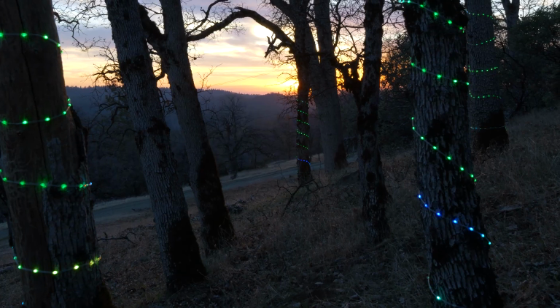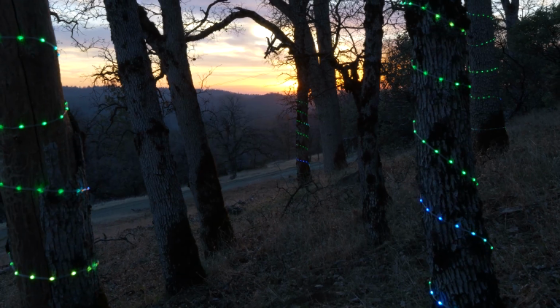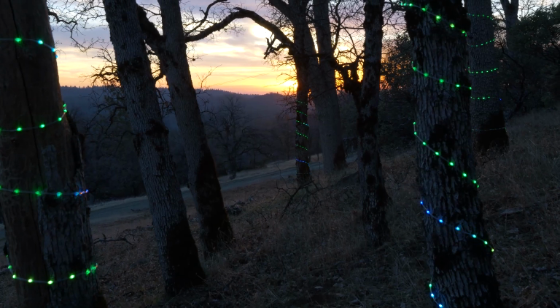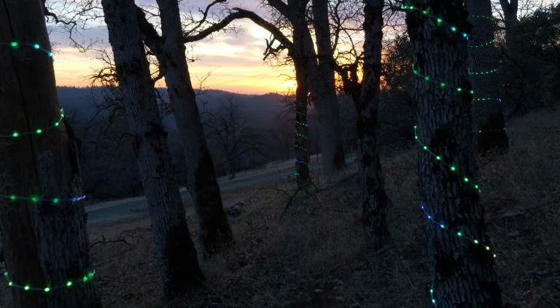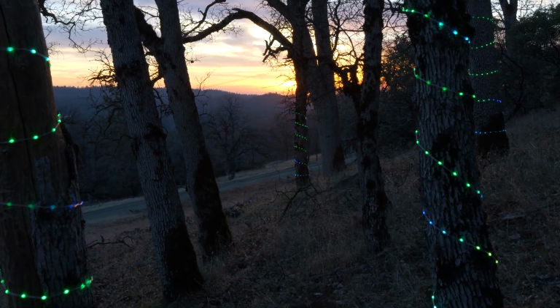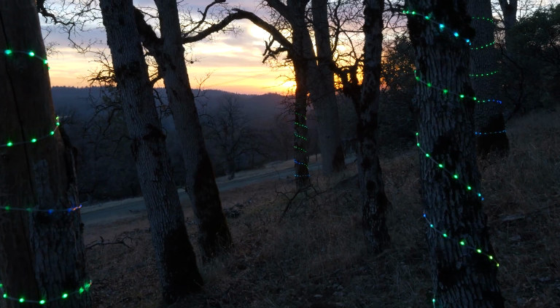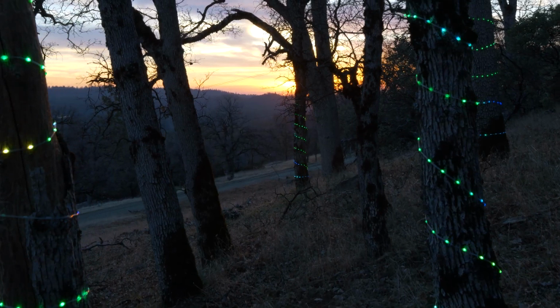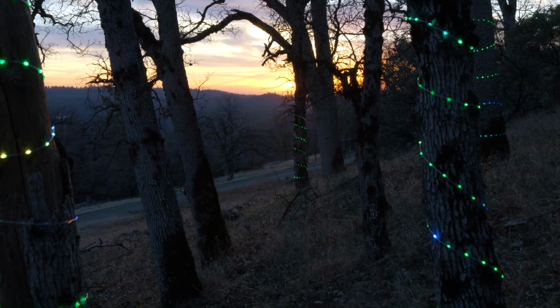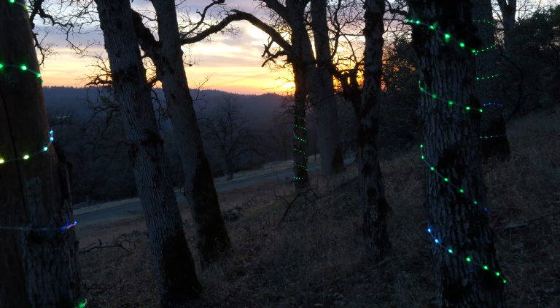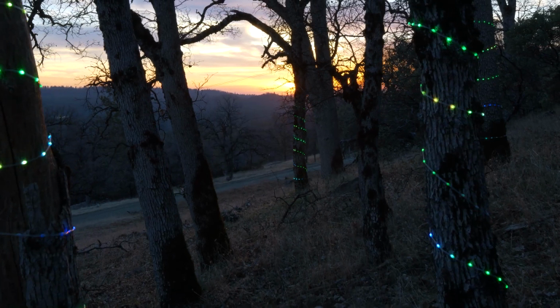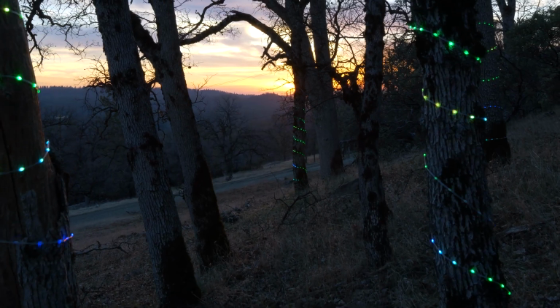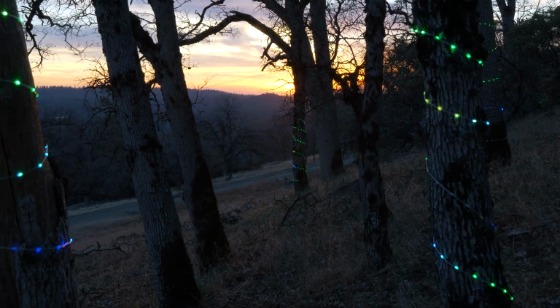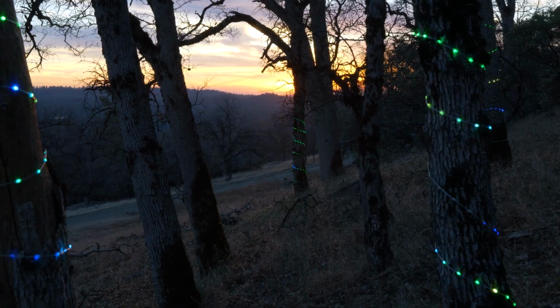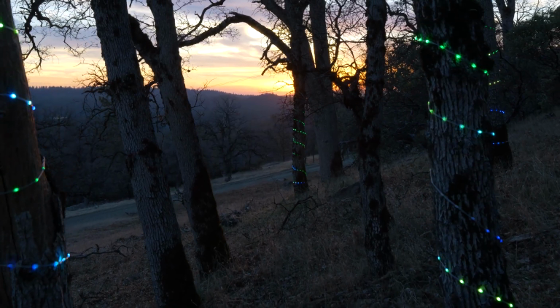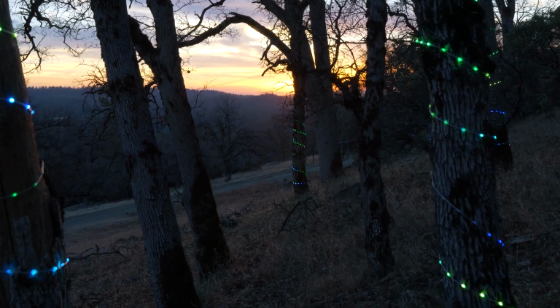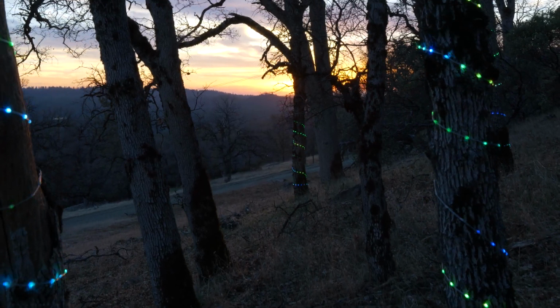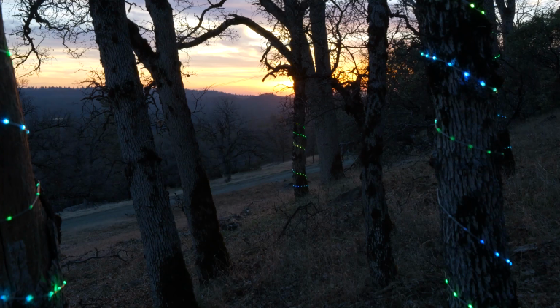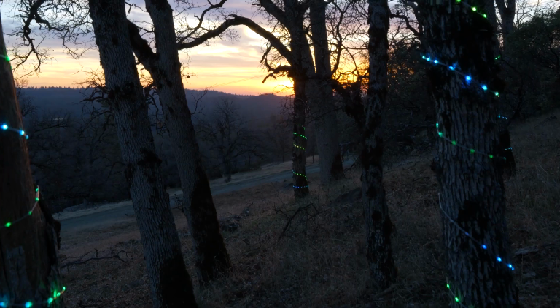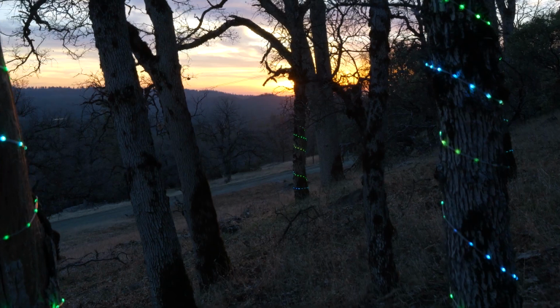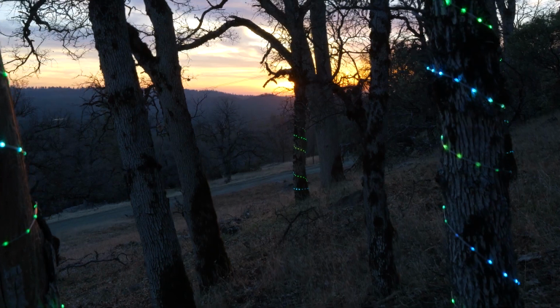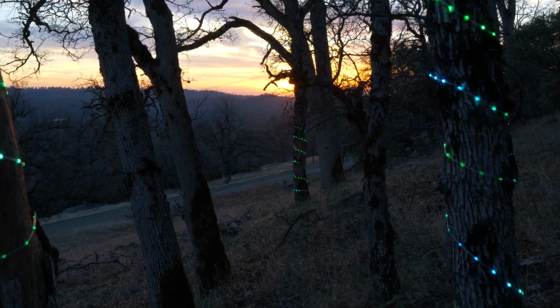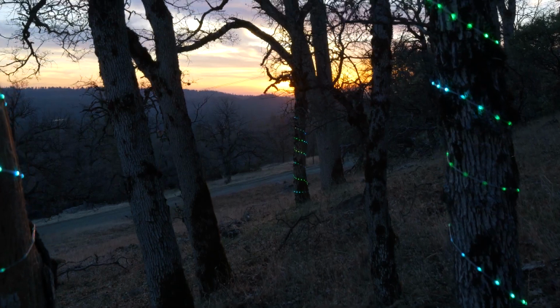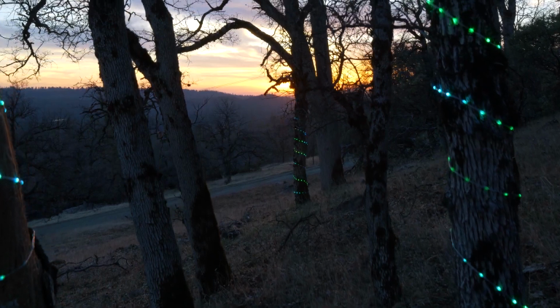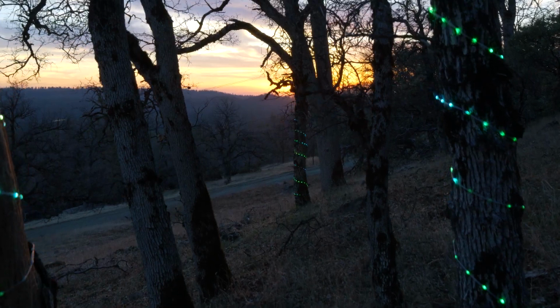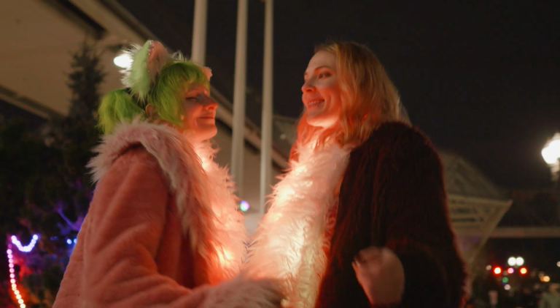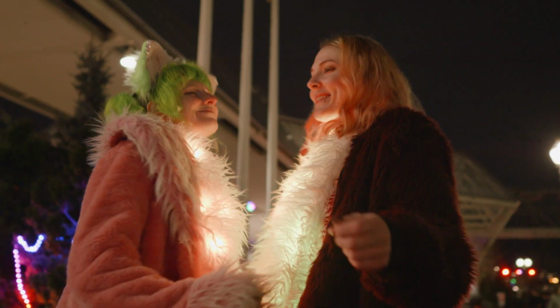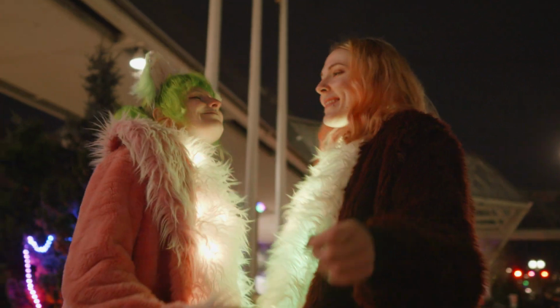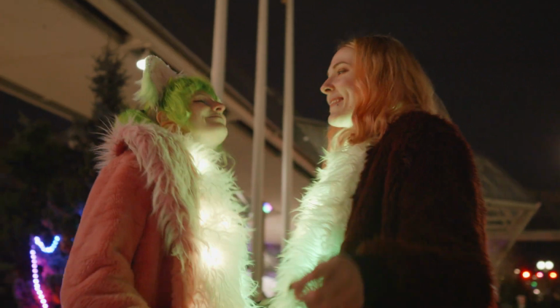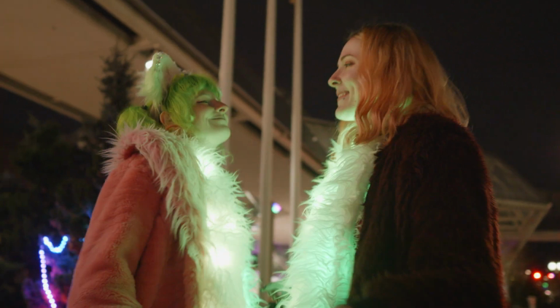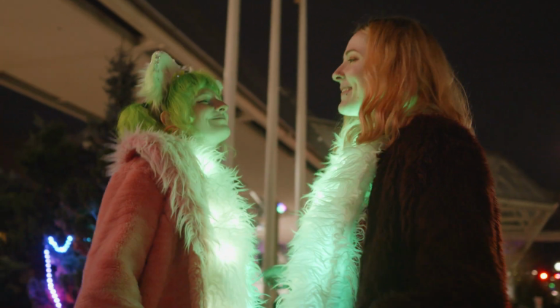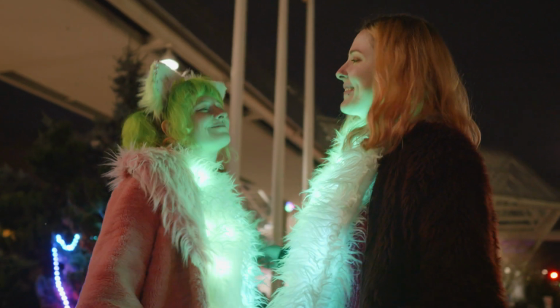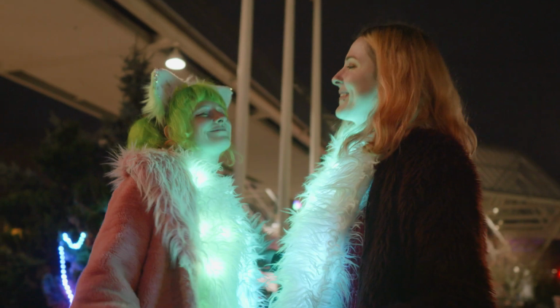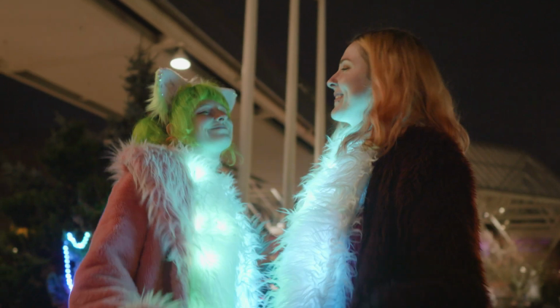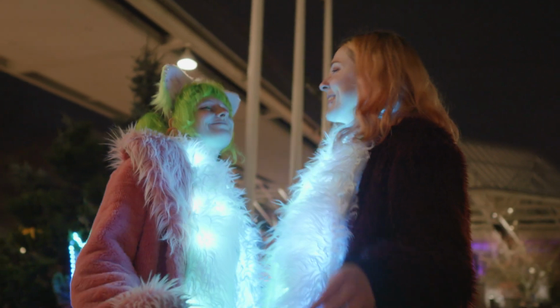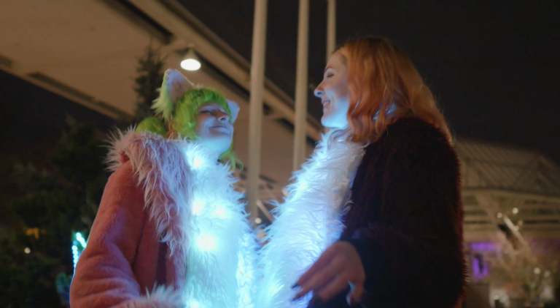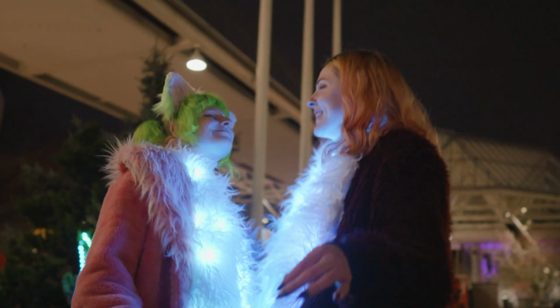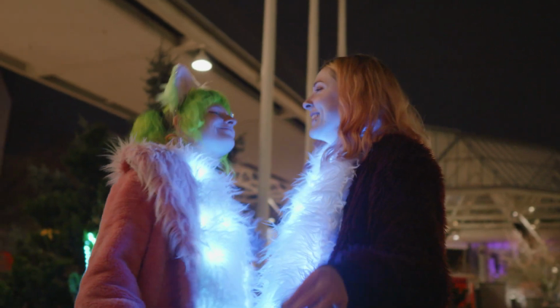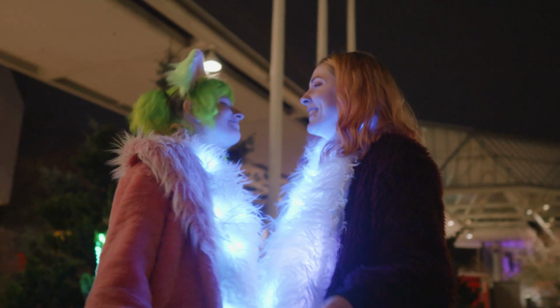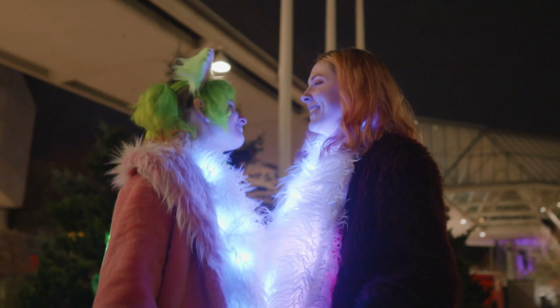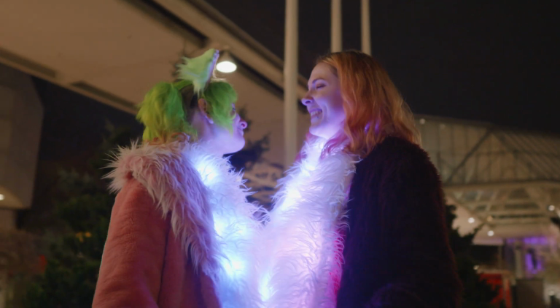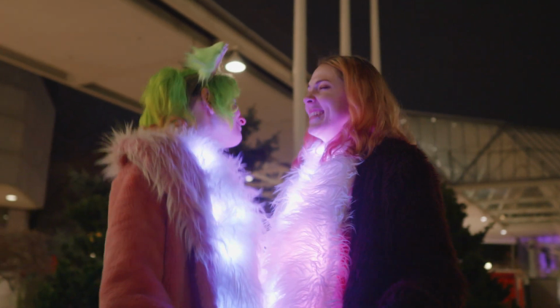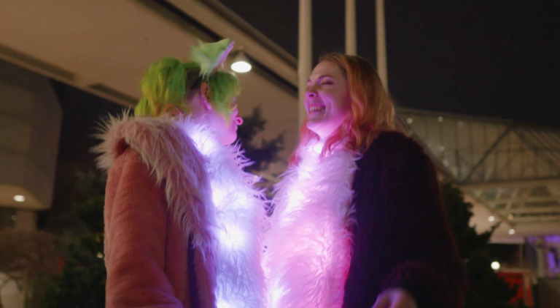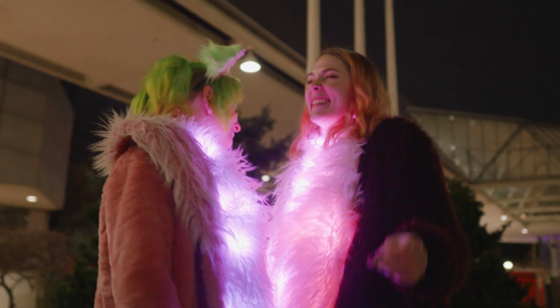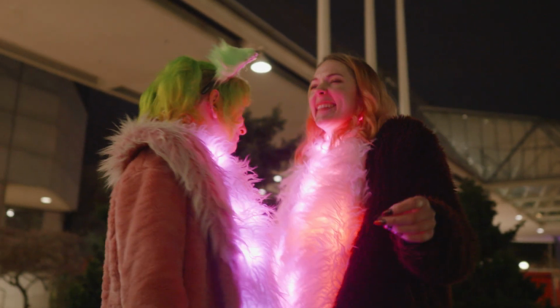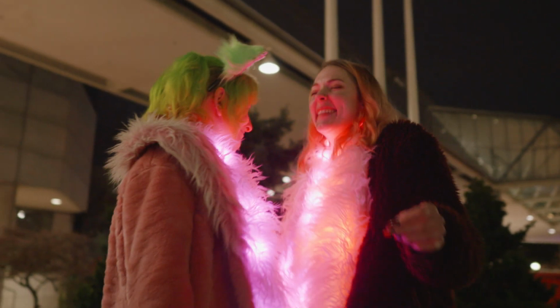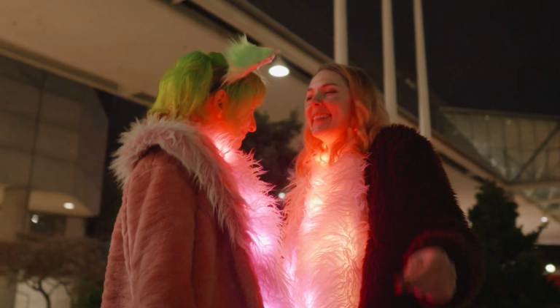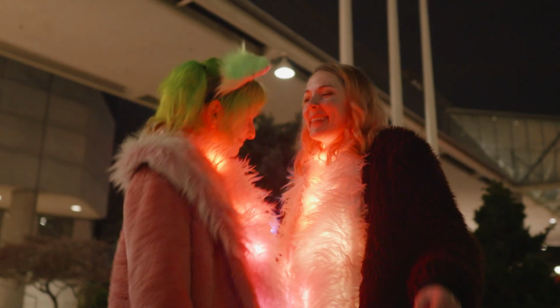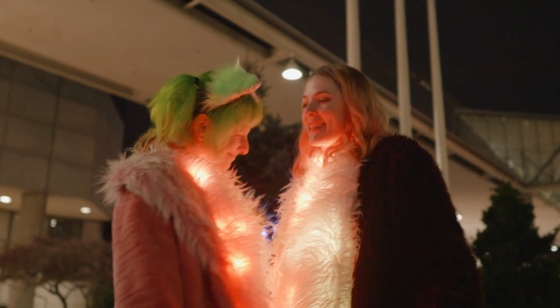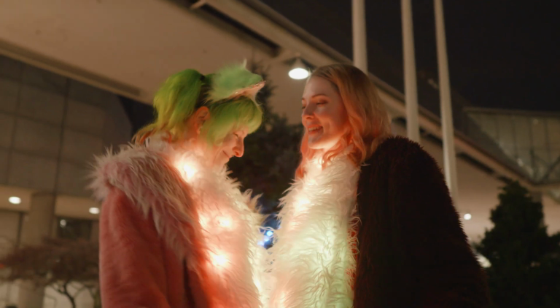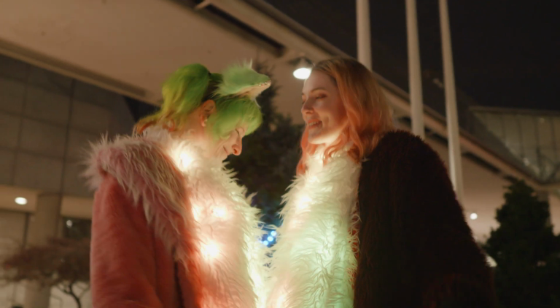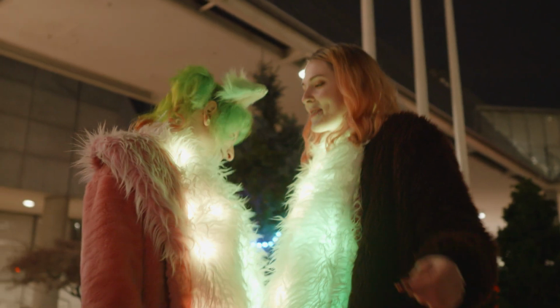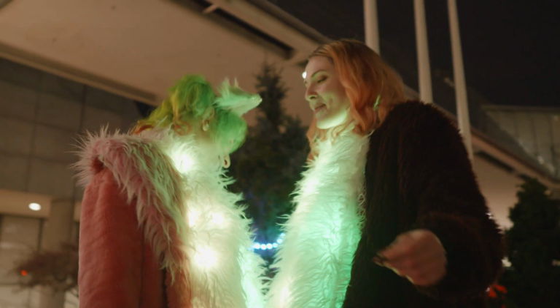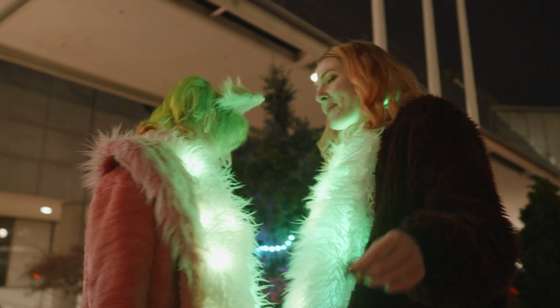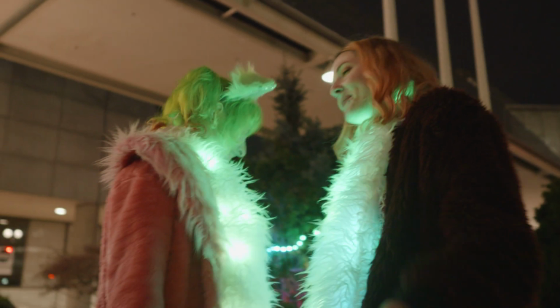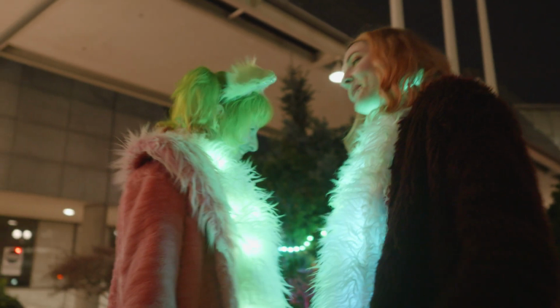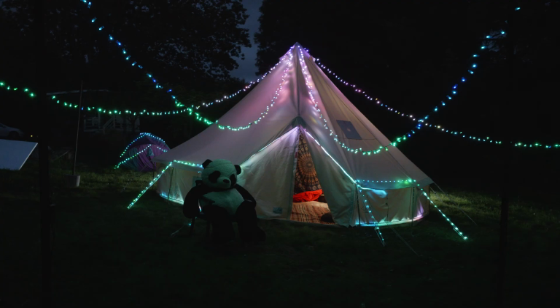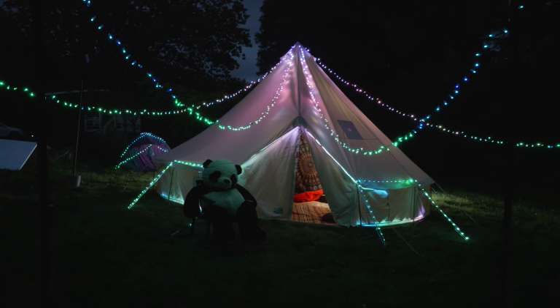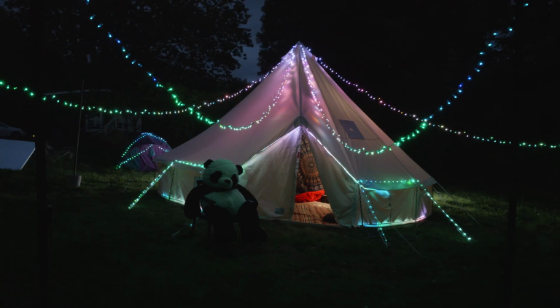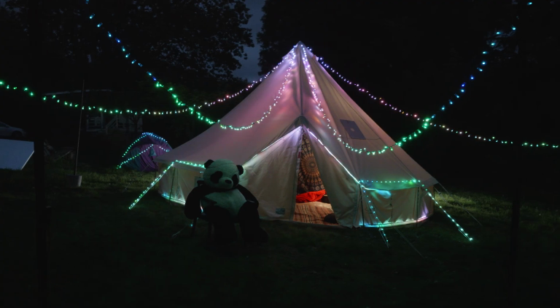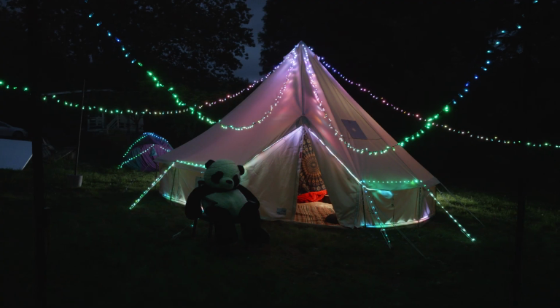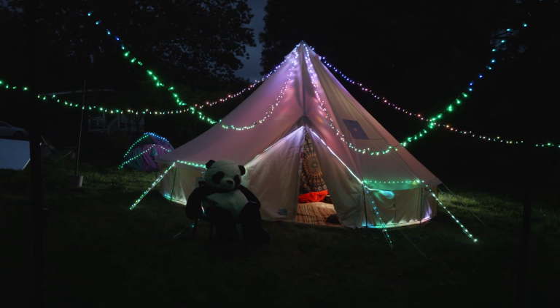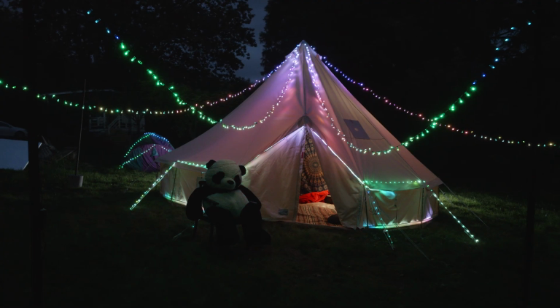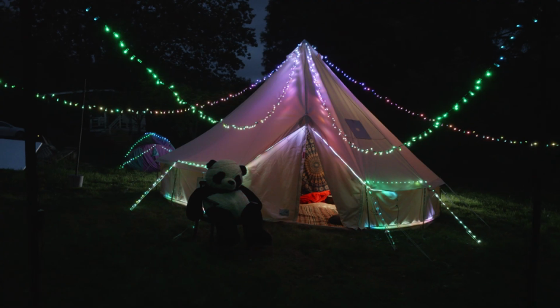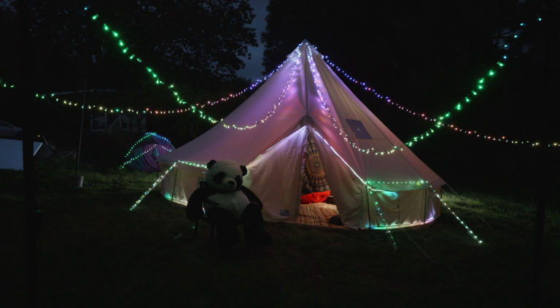The possibilities are really almost endless, and so is your flock, with virtually limitless expansion from two lights to tens of thousands.